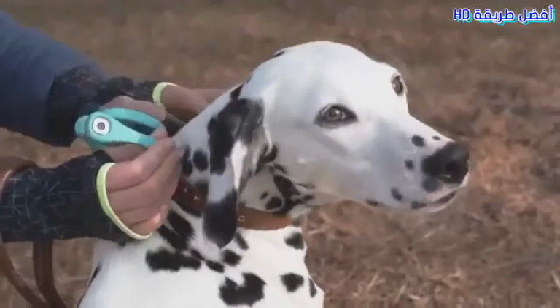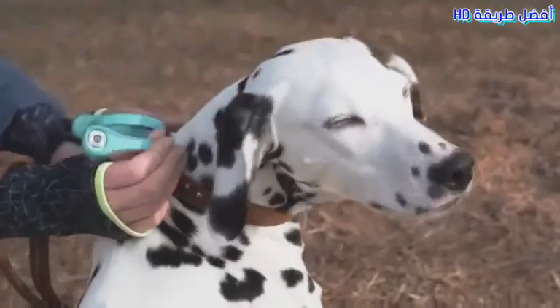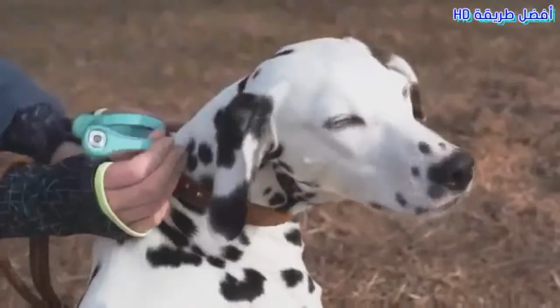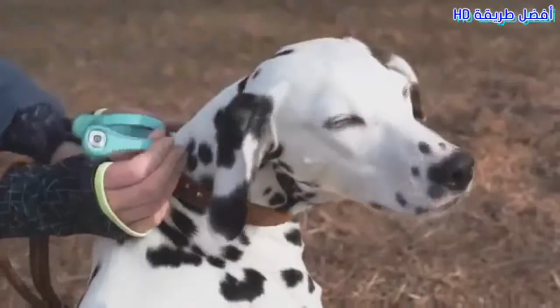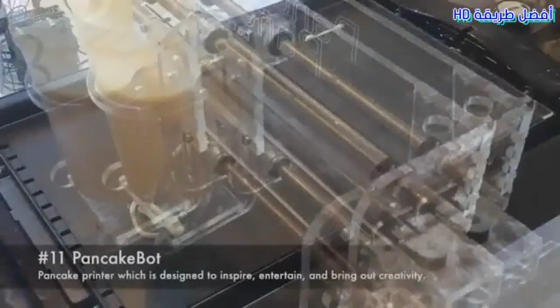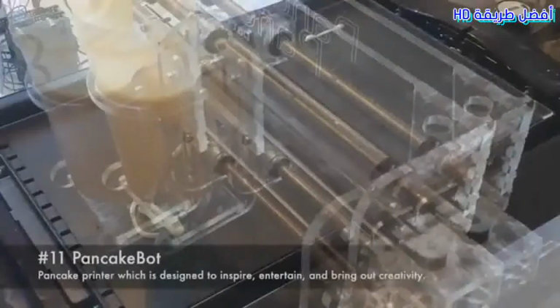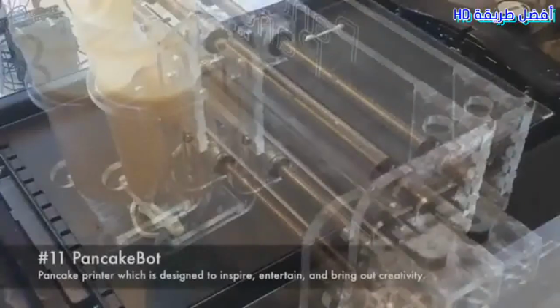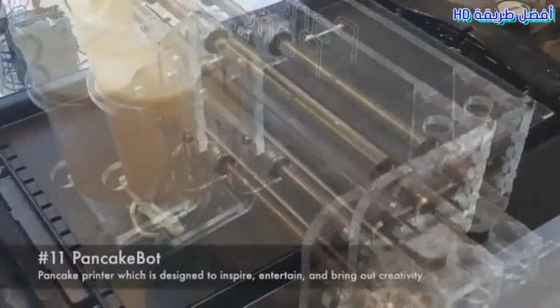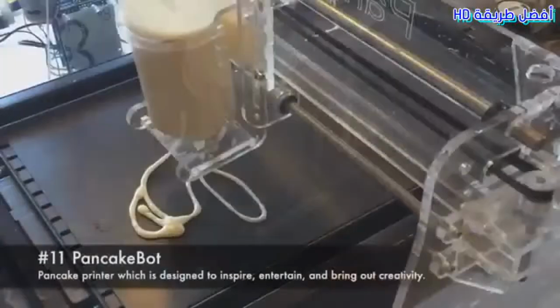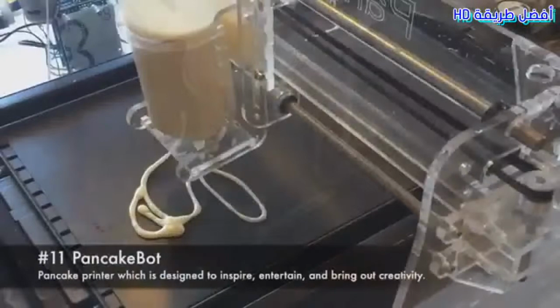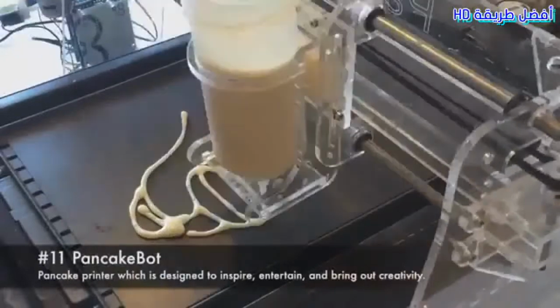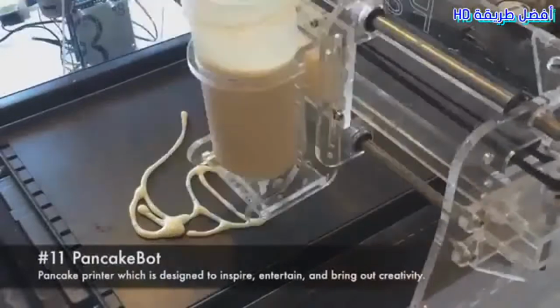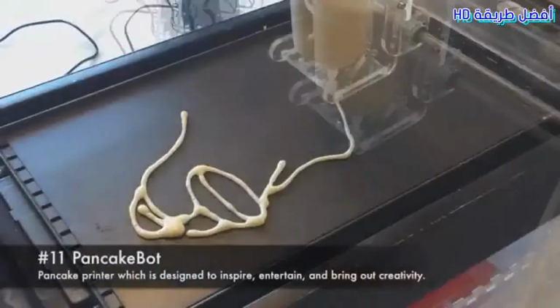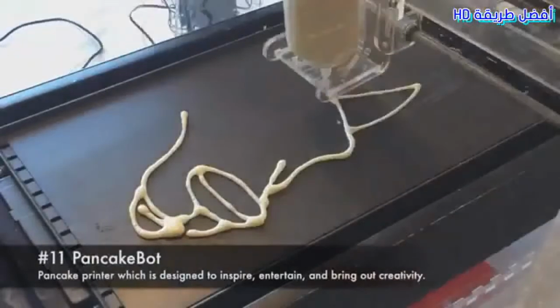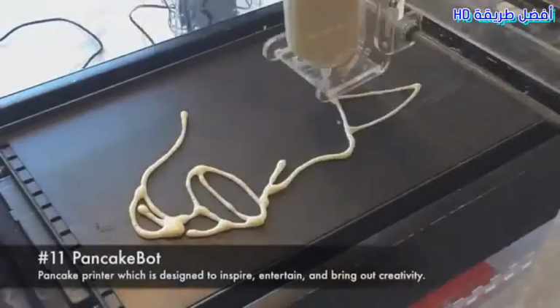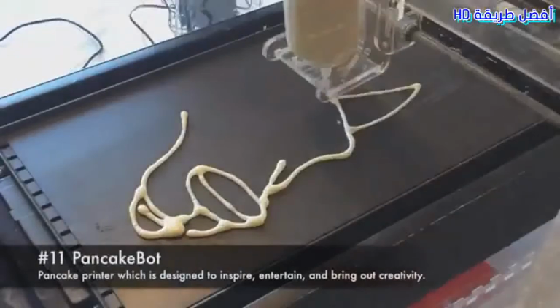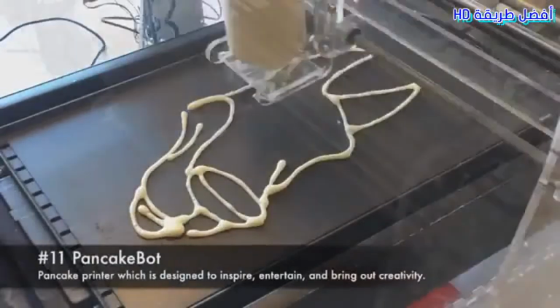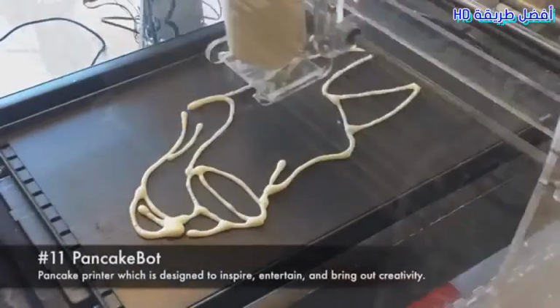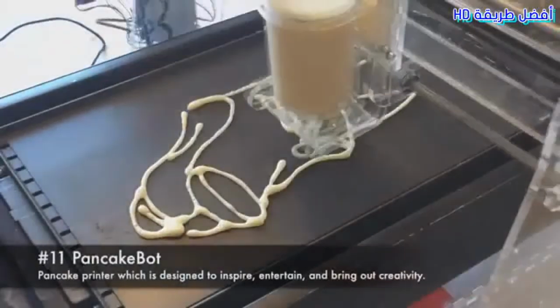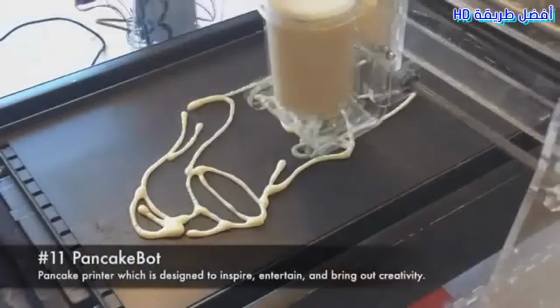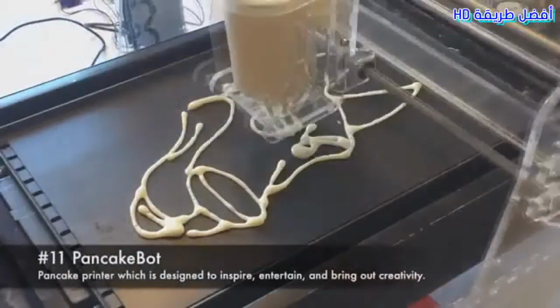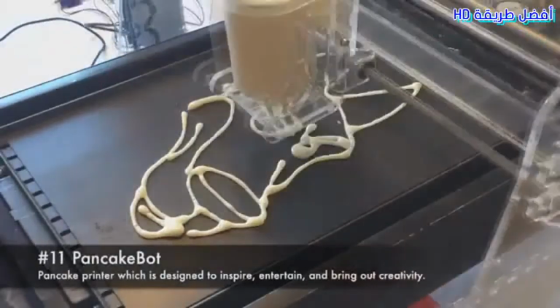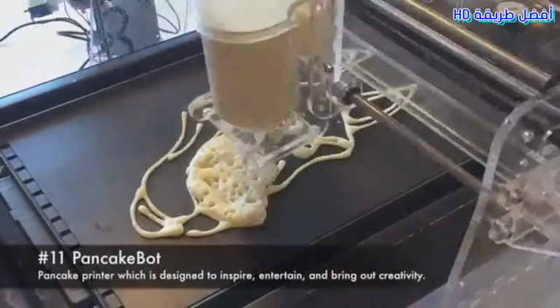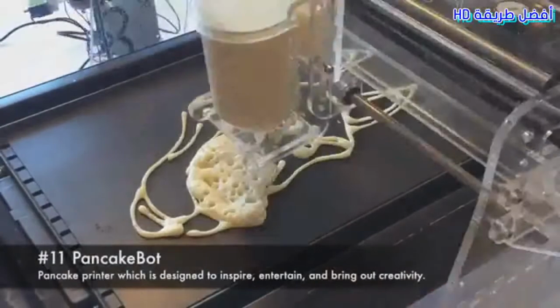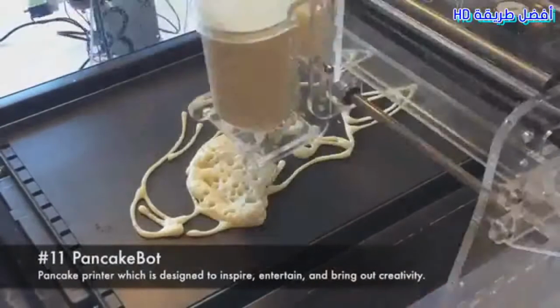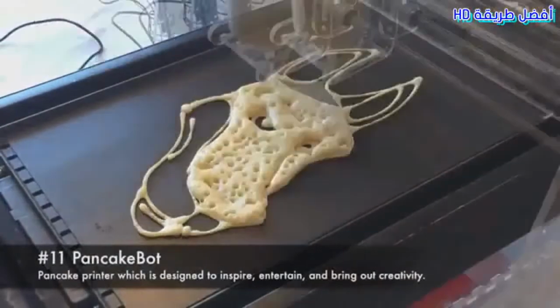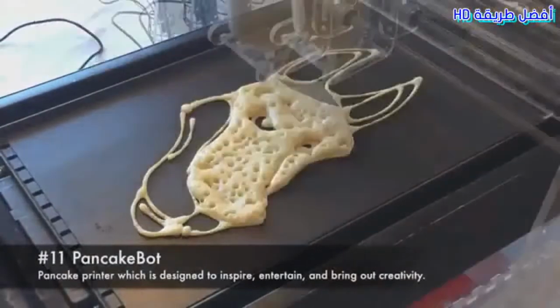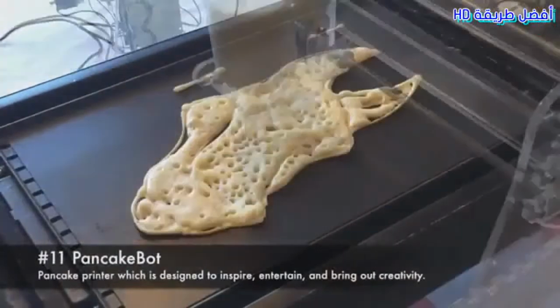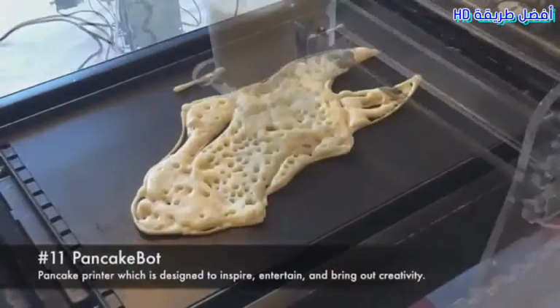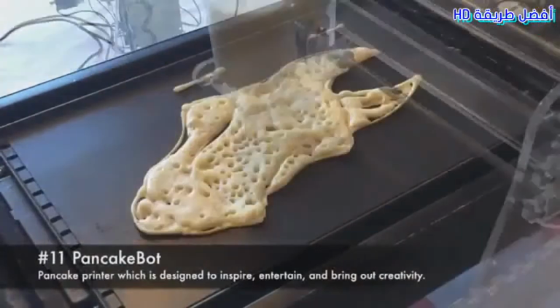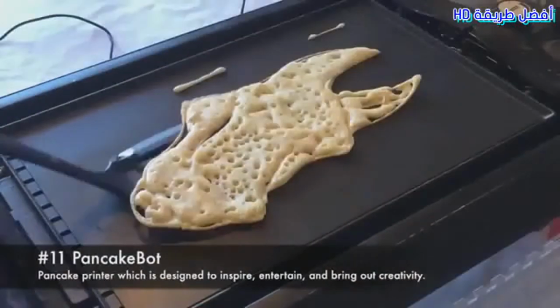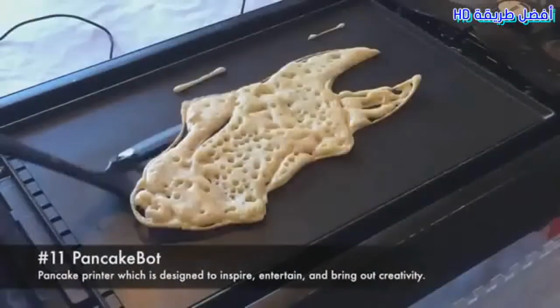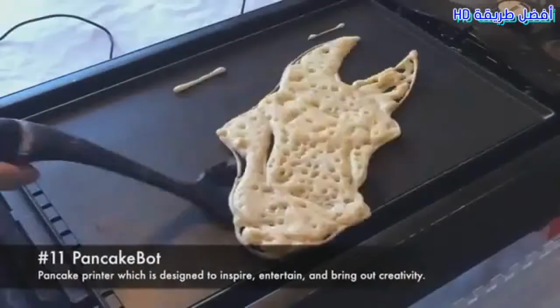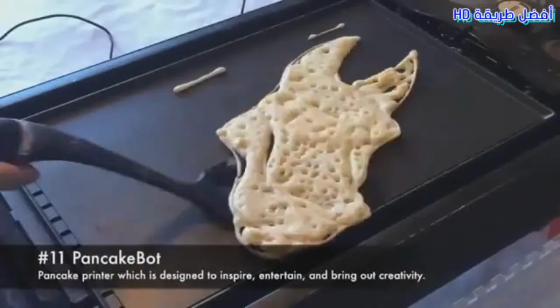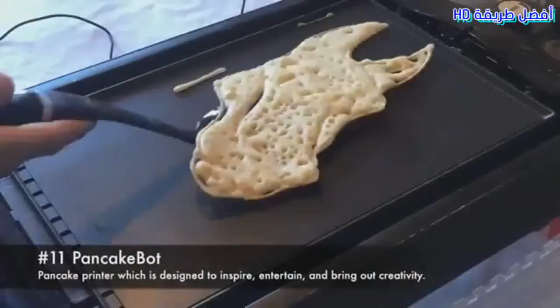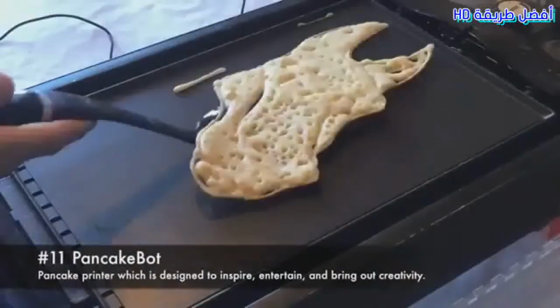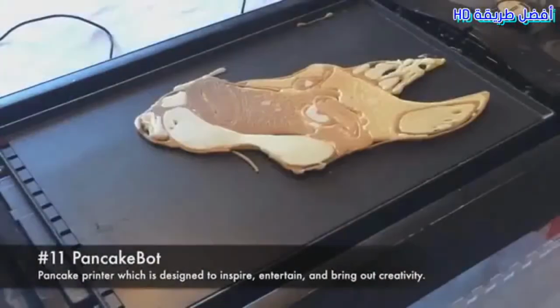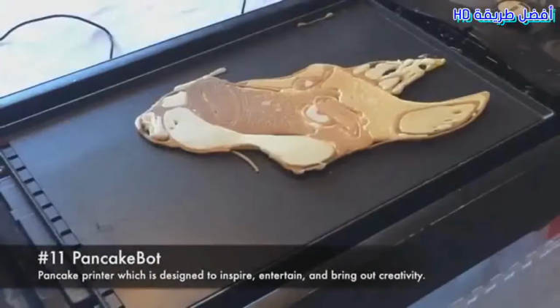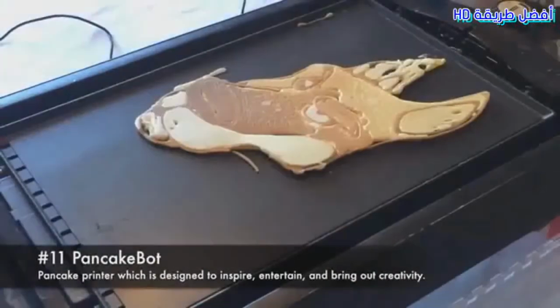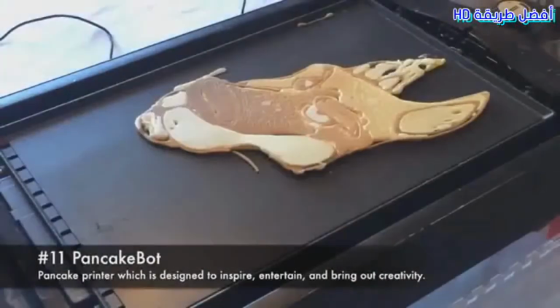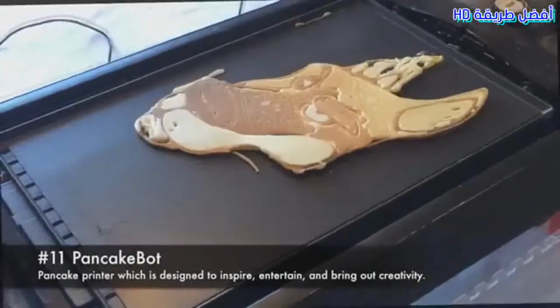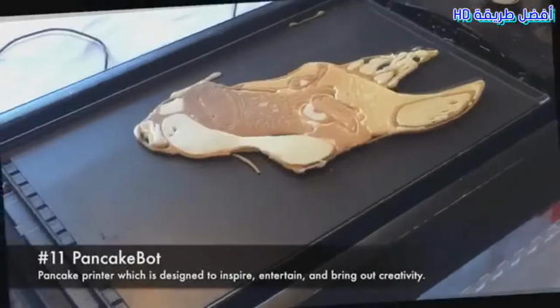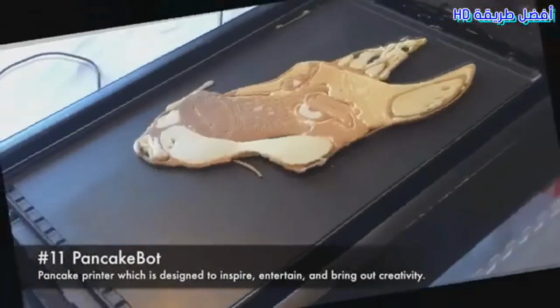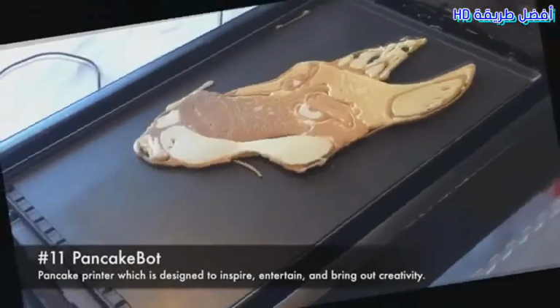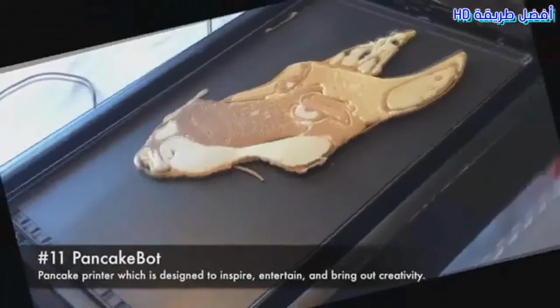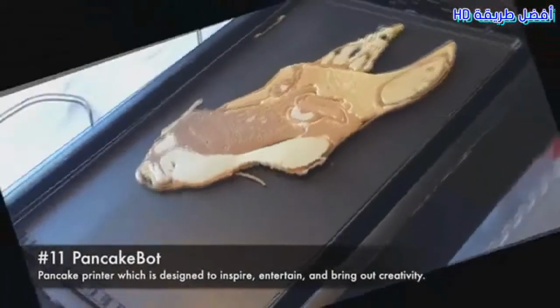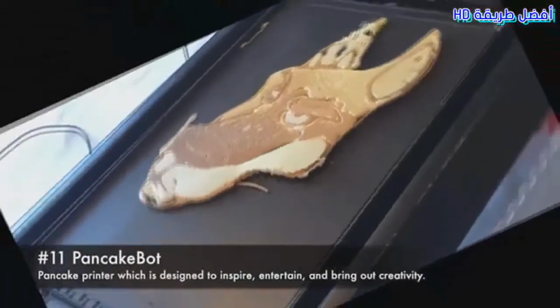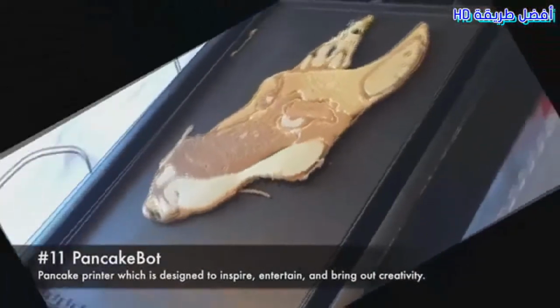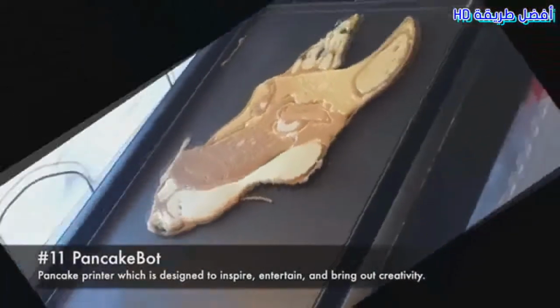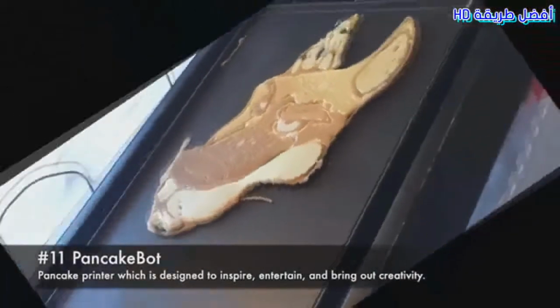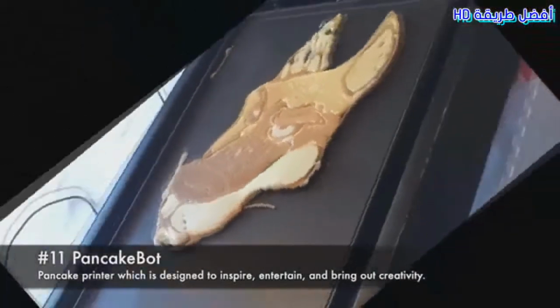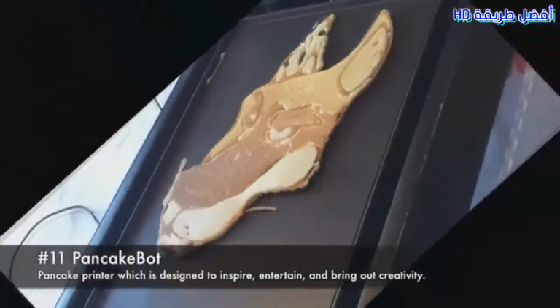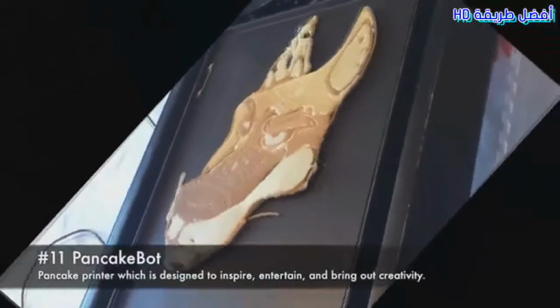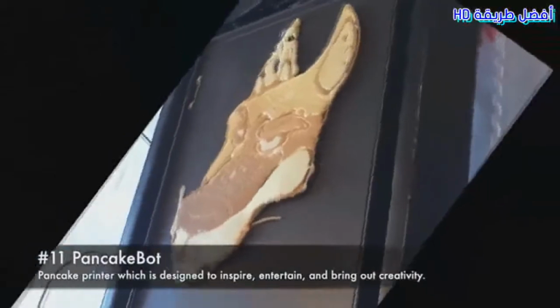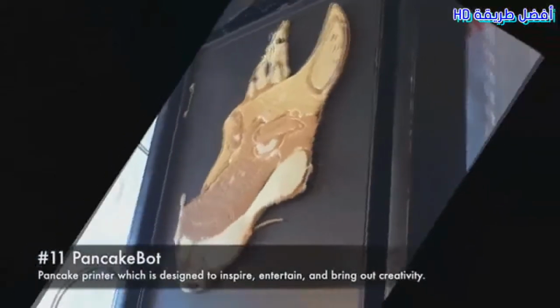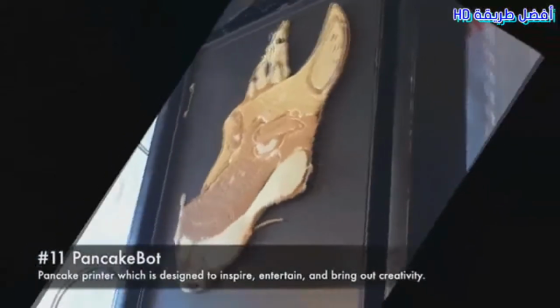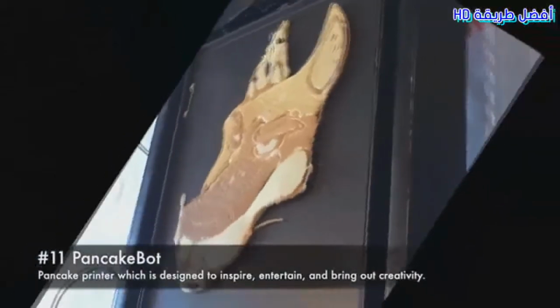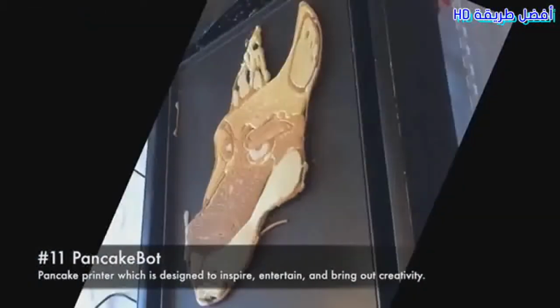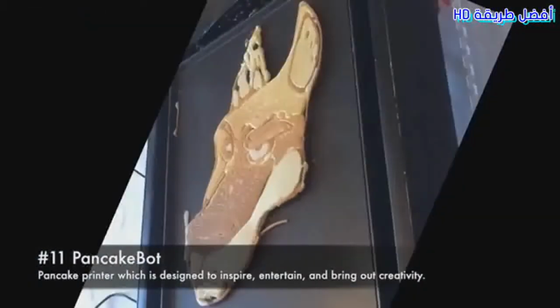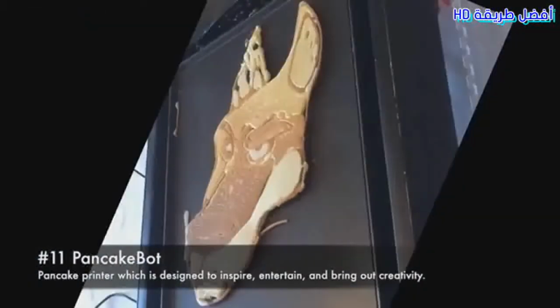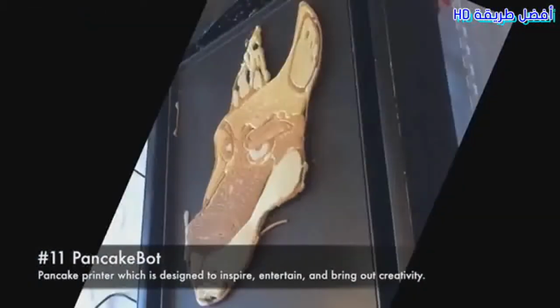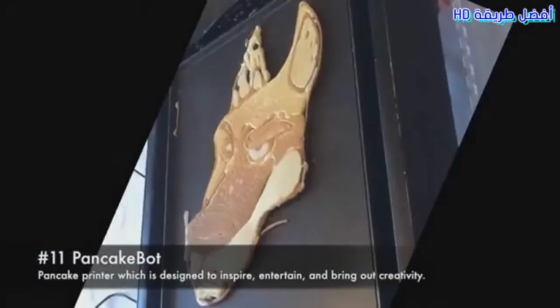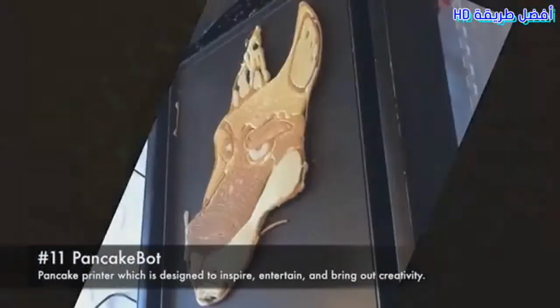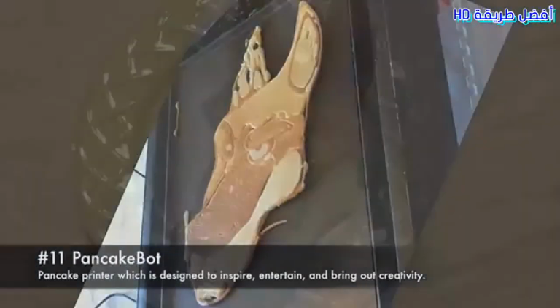Pancake Bot. A pancake printer designed to inspire, entertain, and bring out creativity.